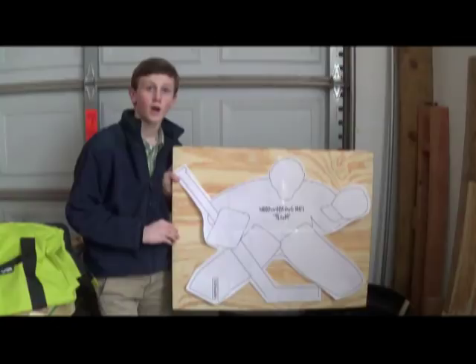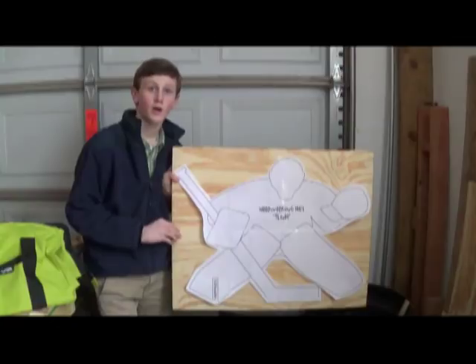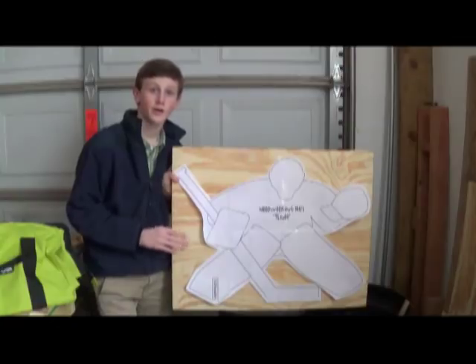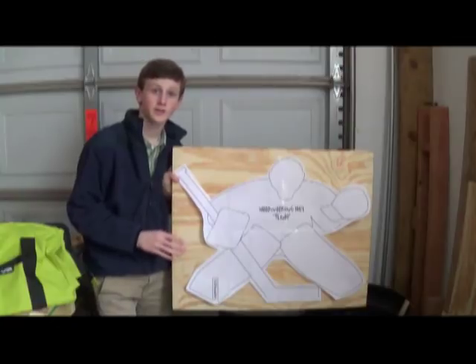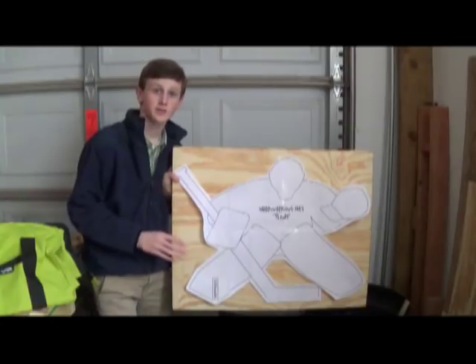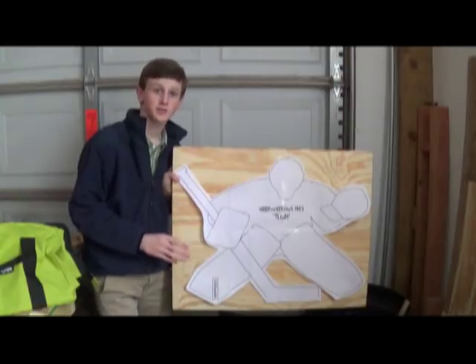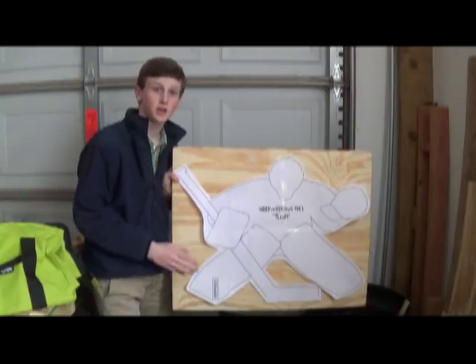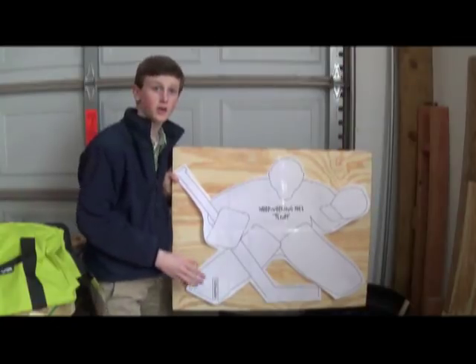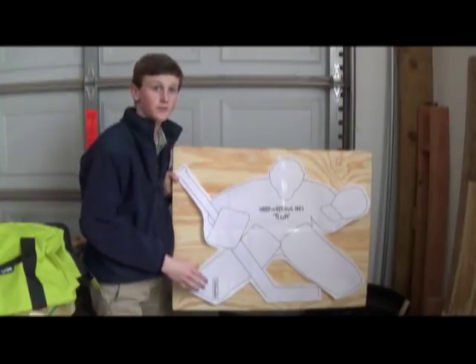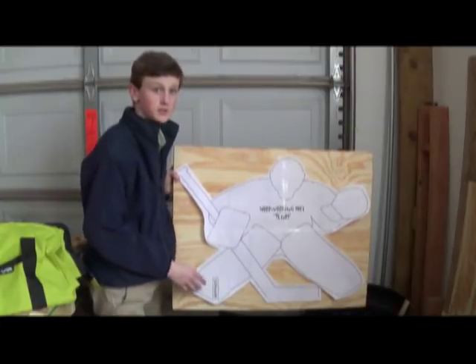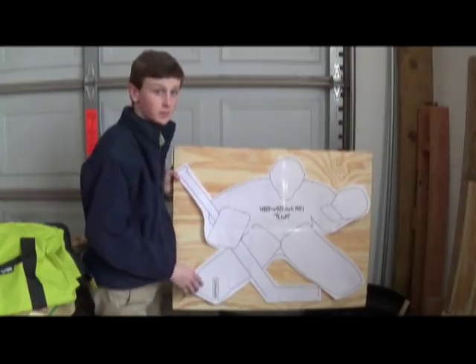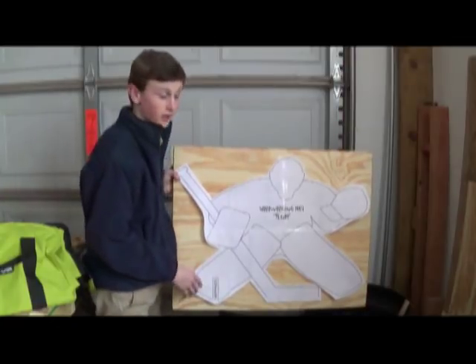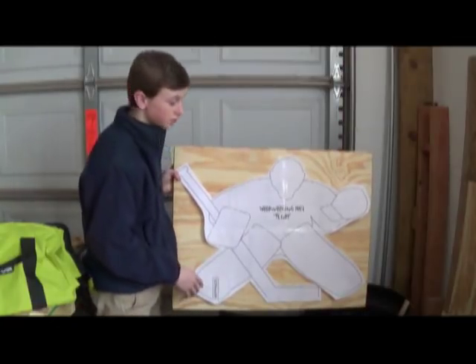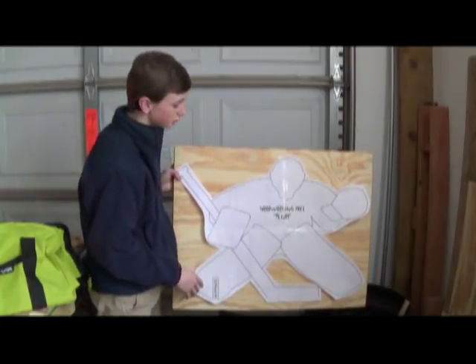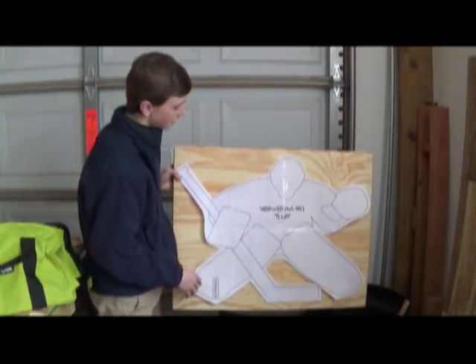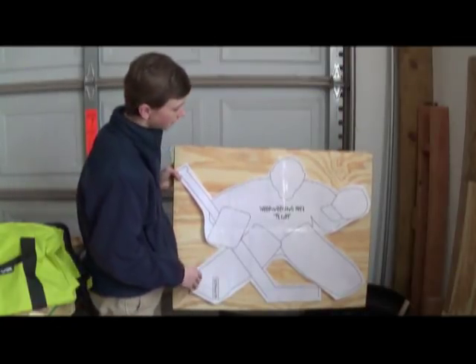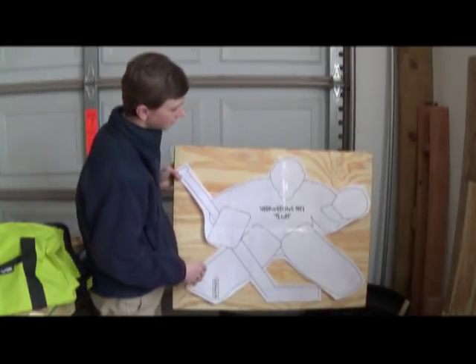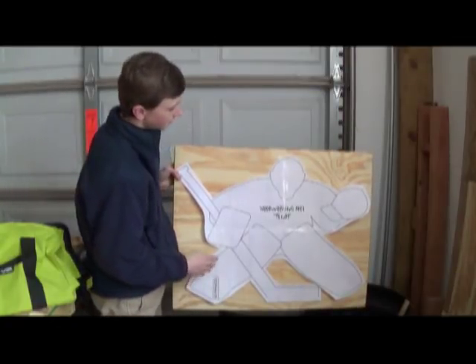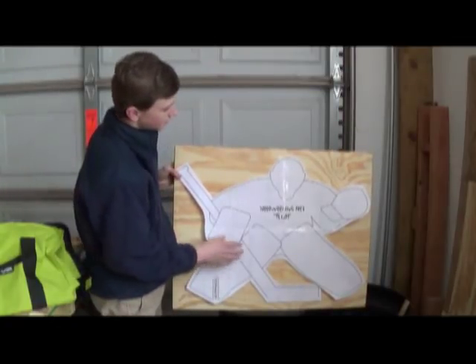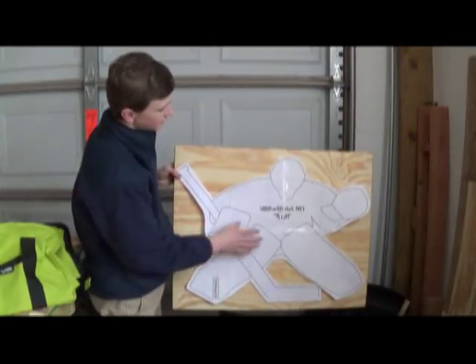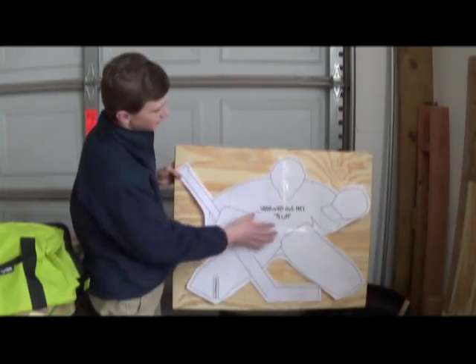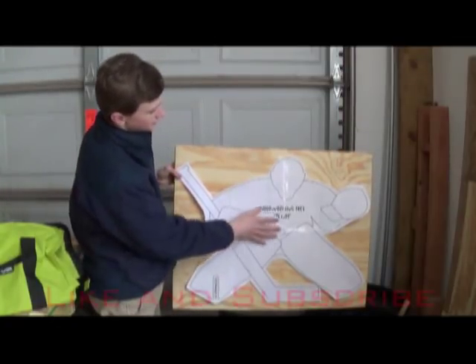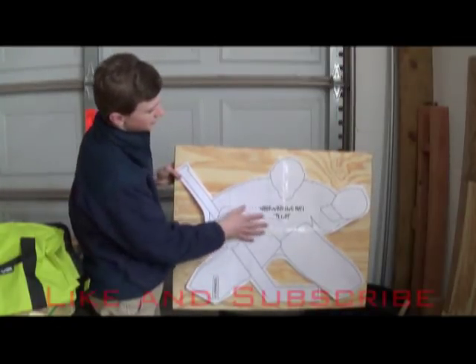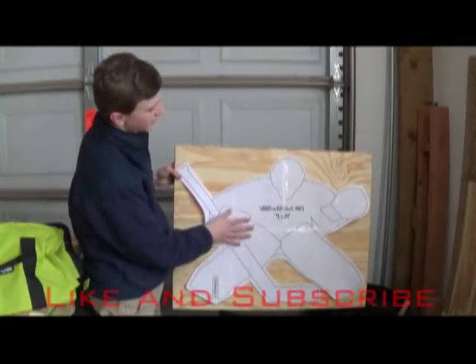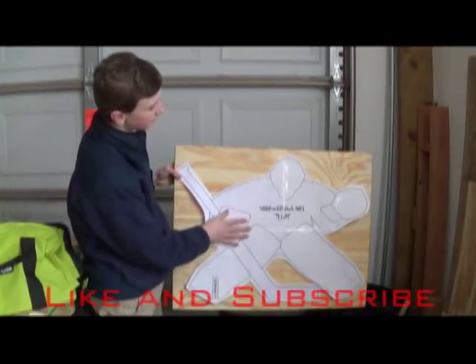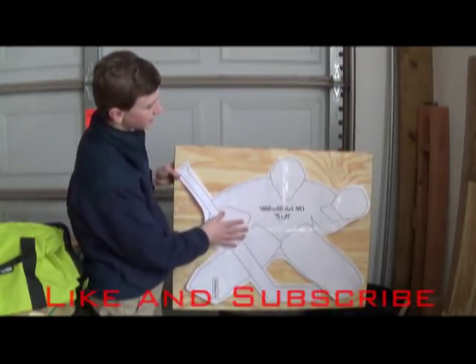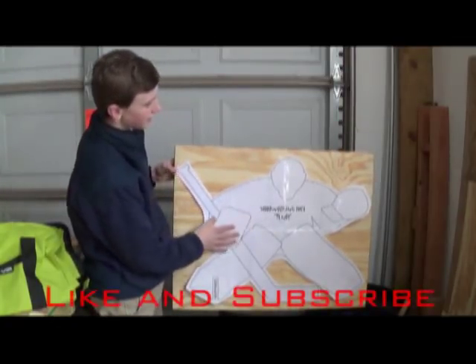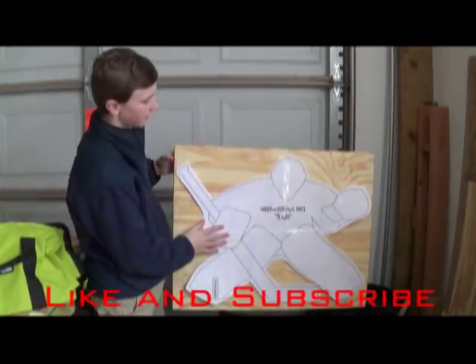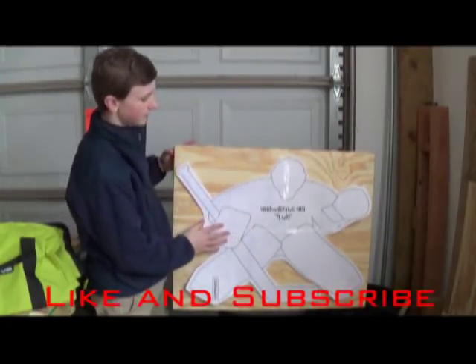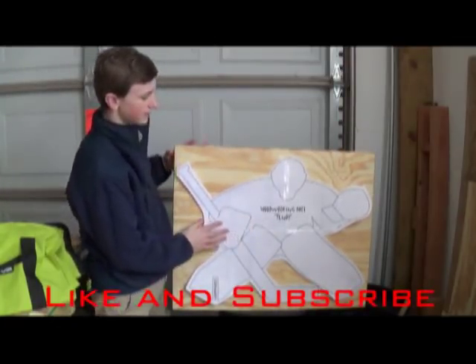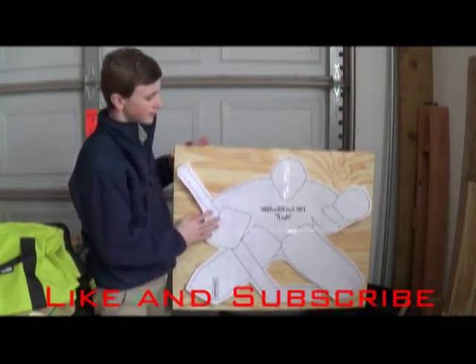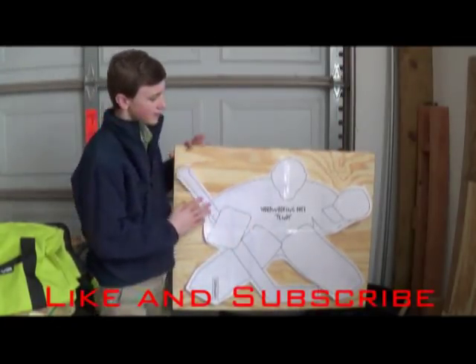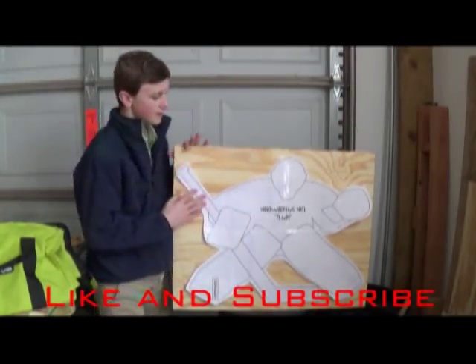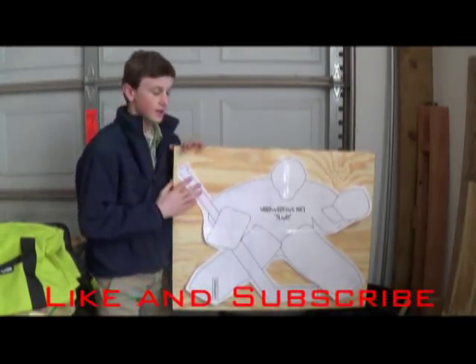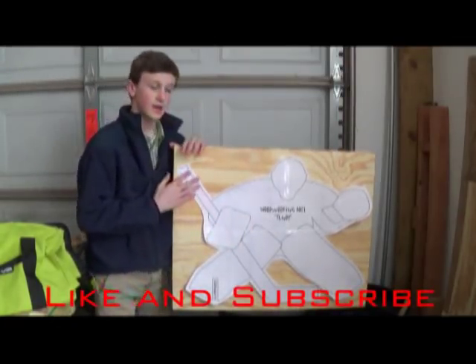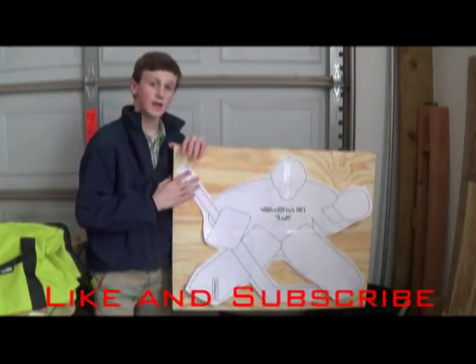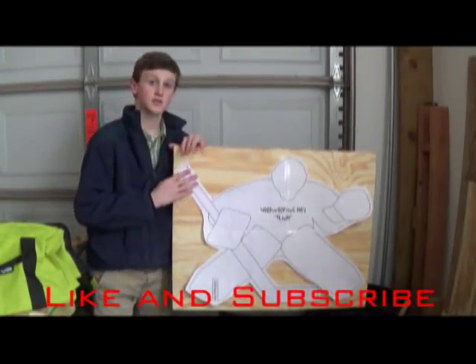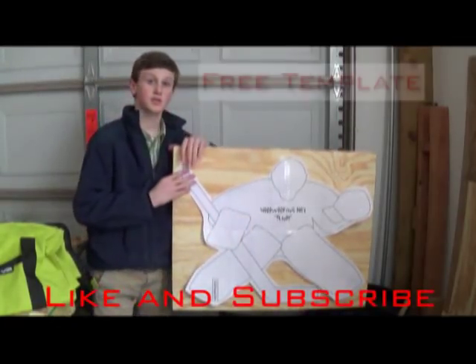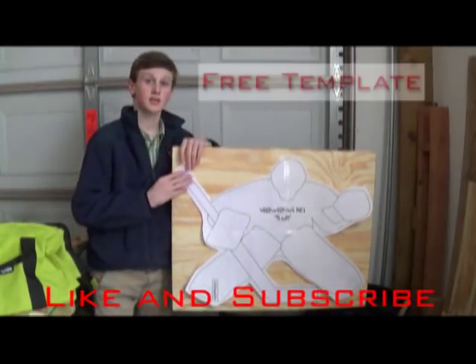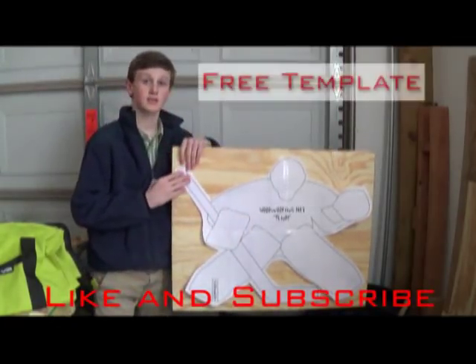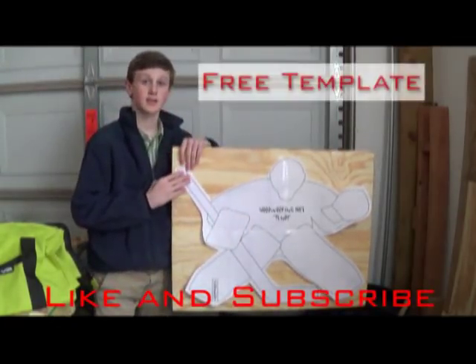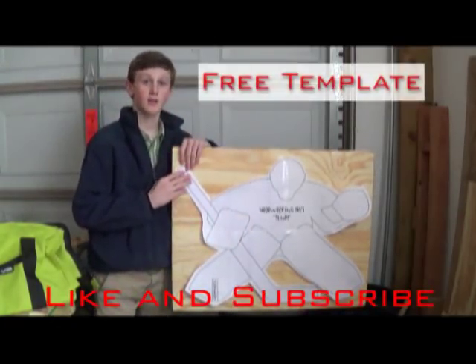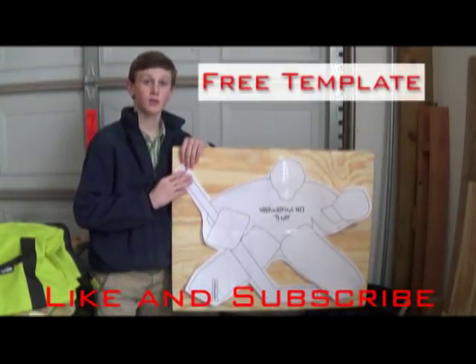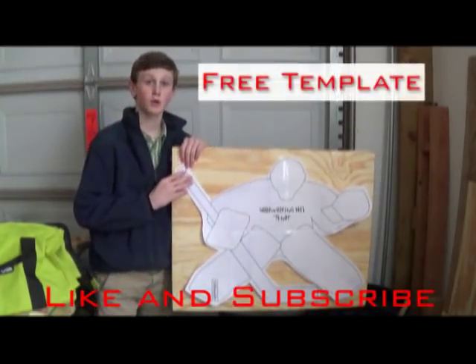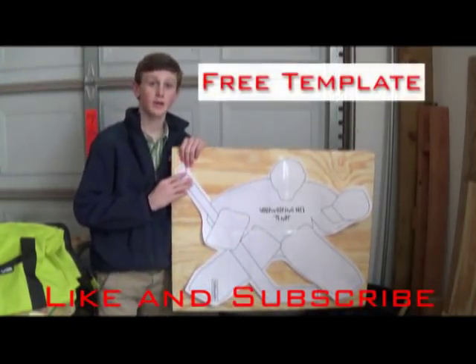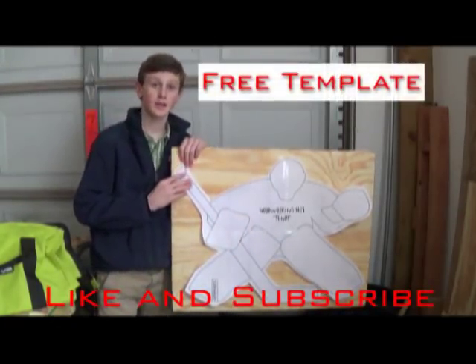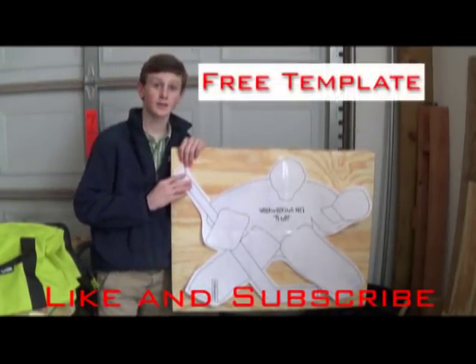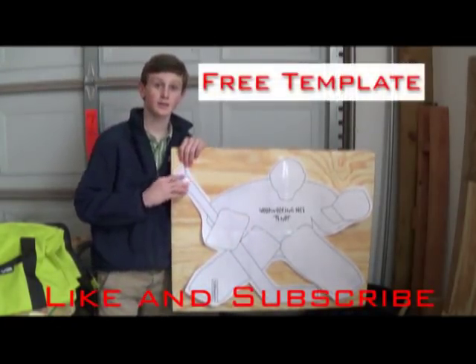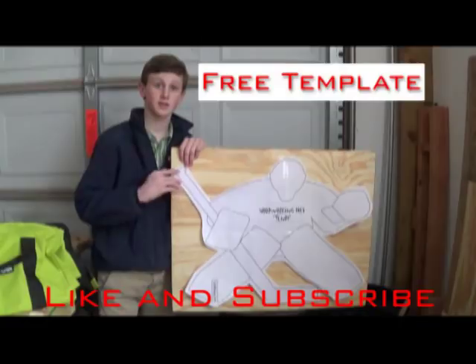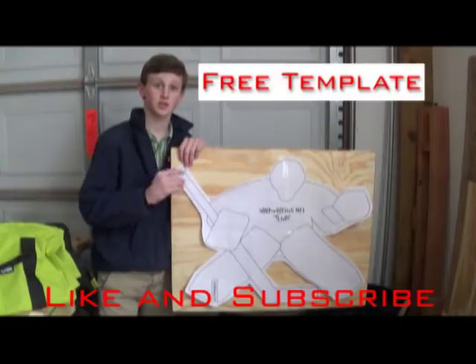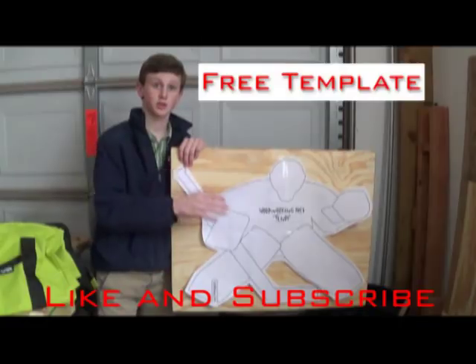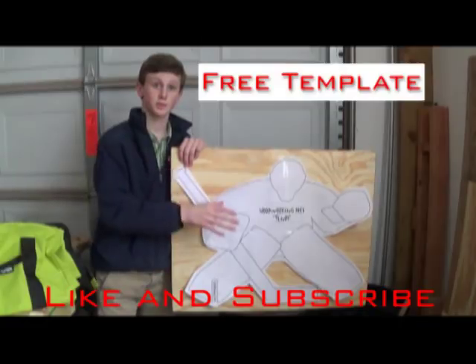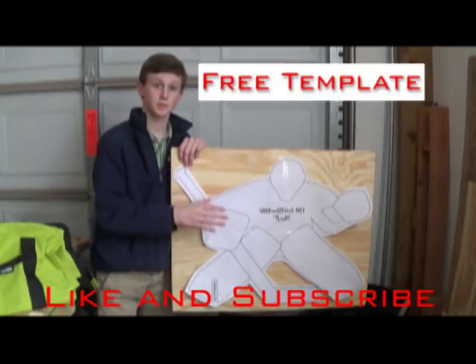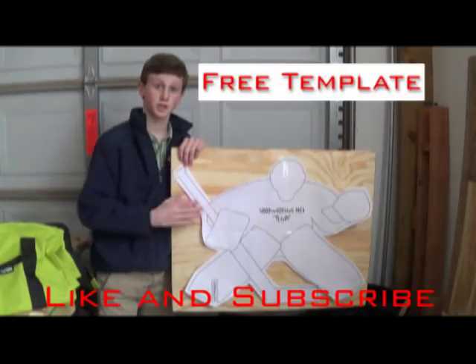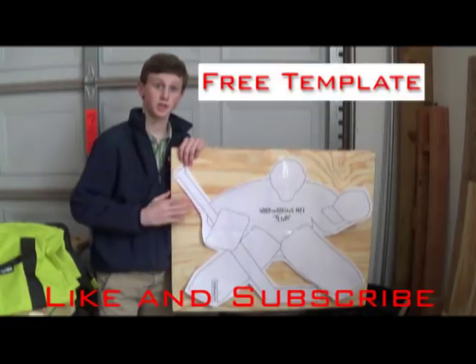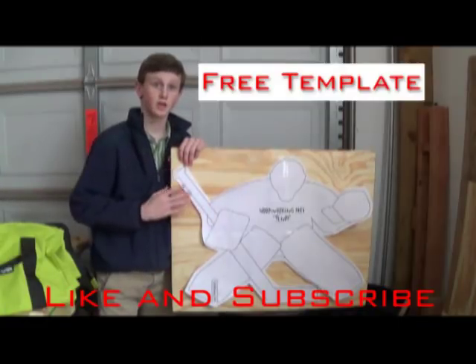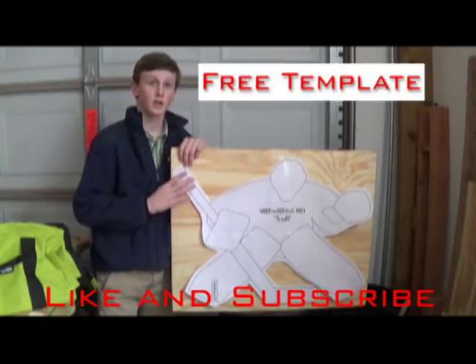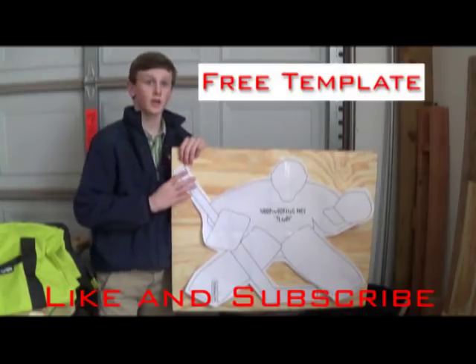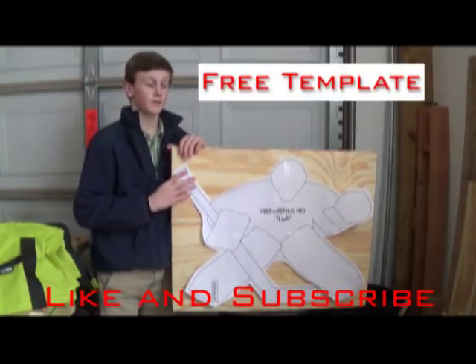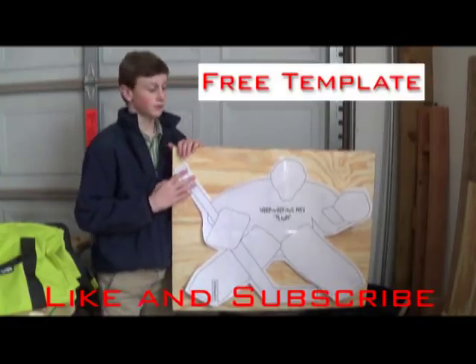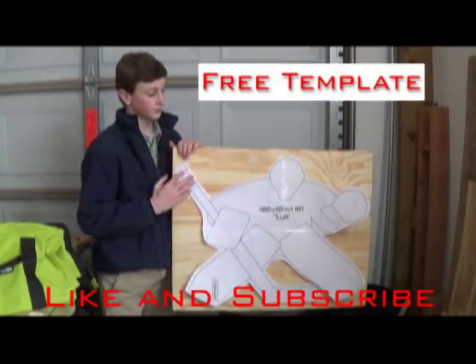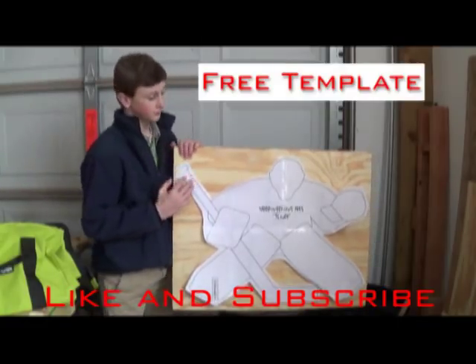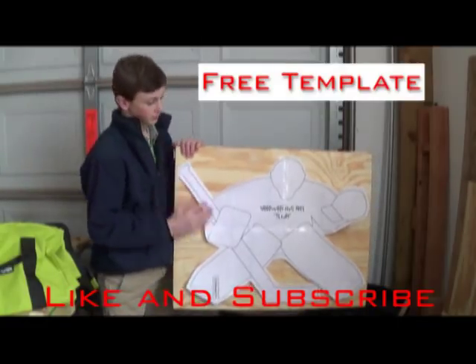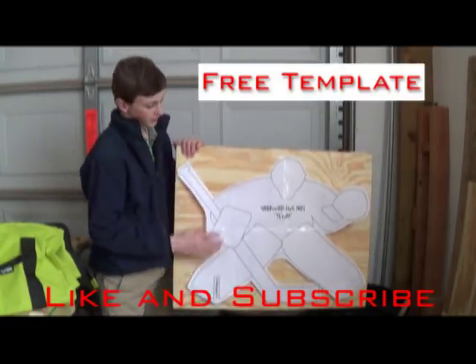Alright, to start off this project, I'm going to be taking this template I made, and you can download it in the description for free.